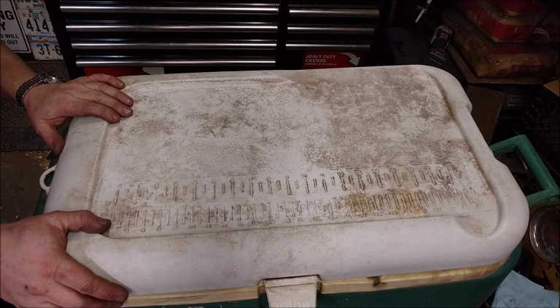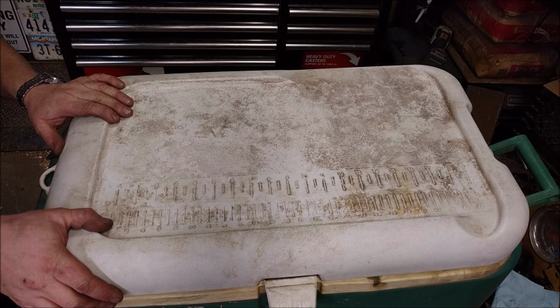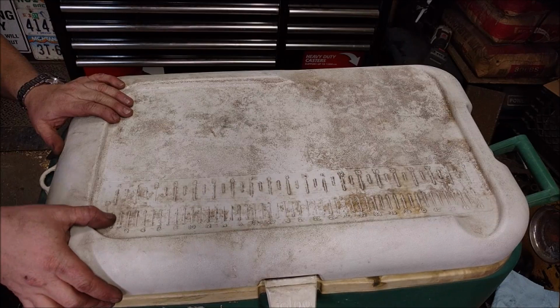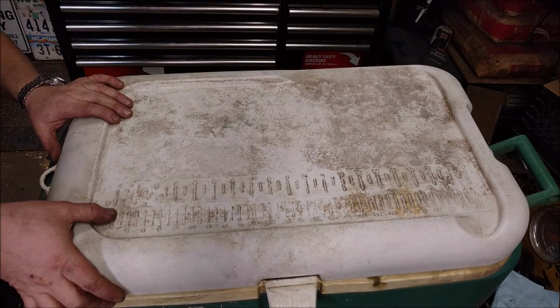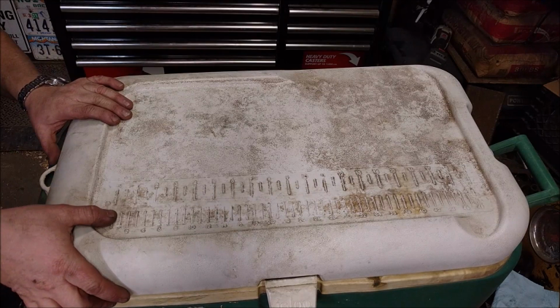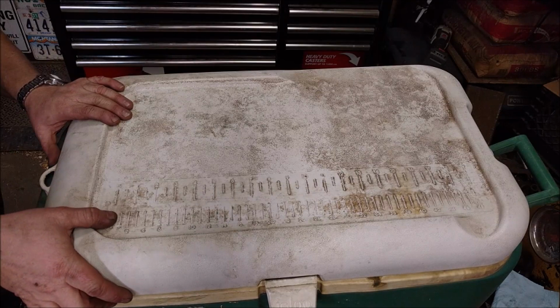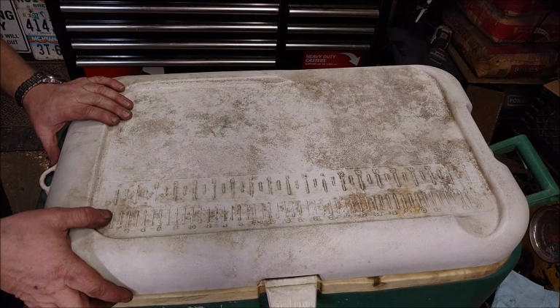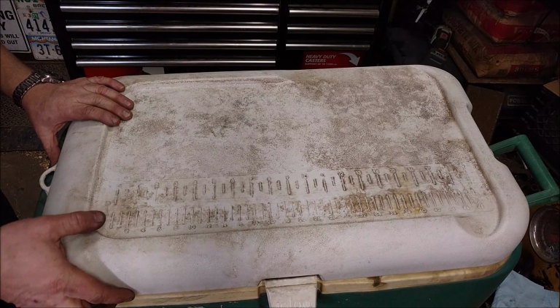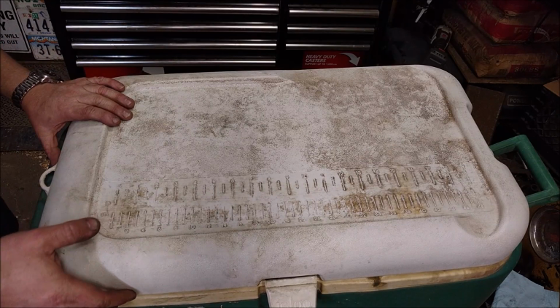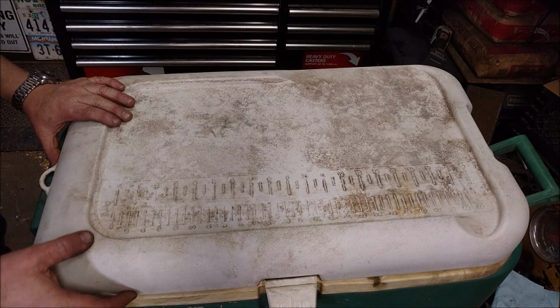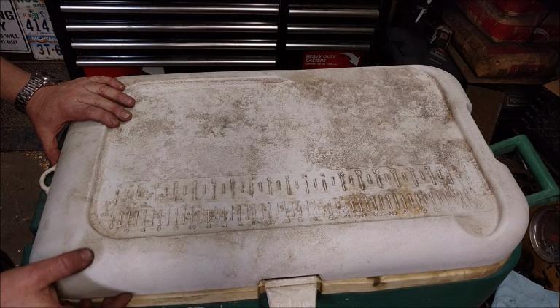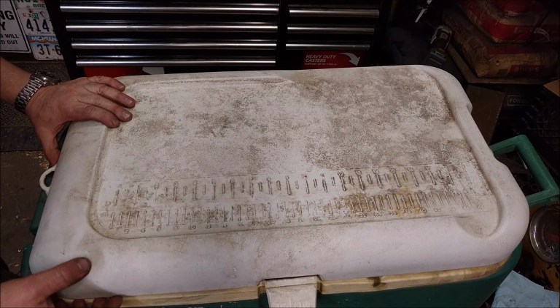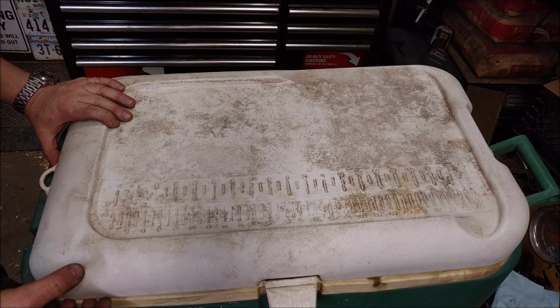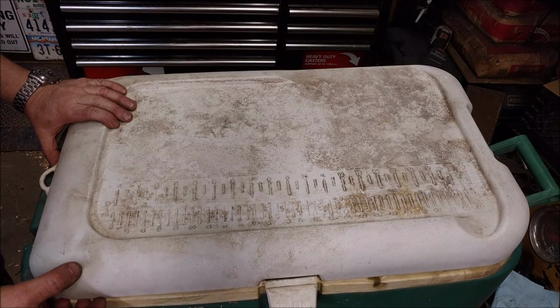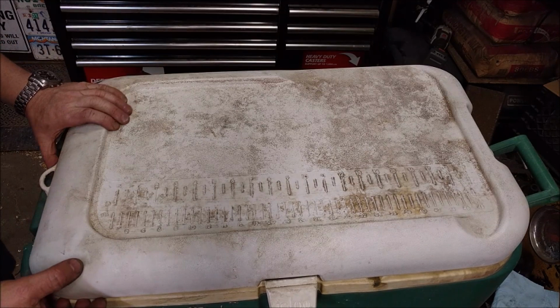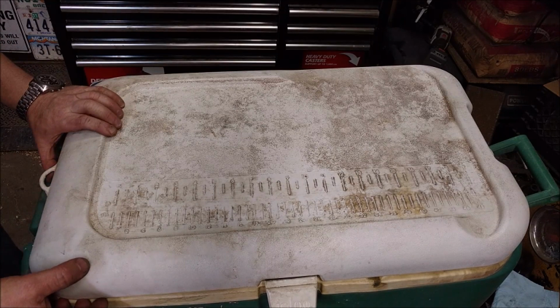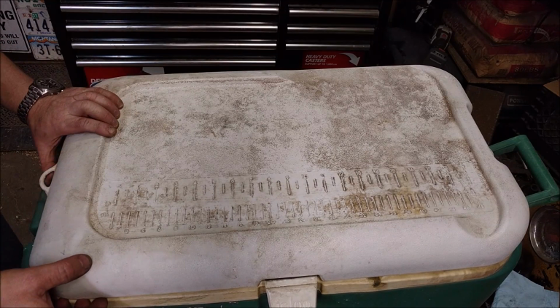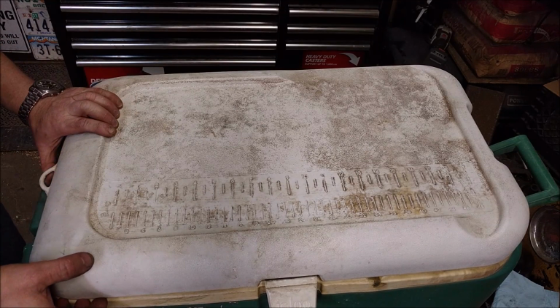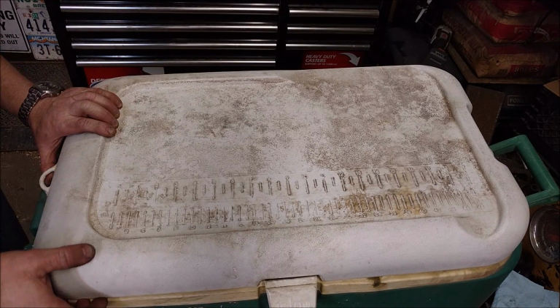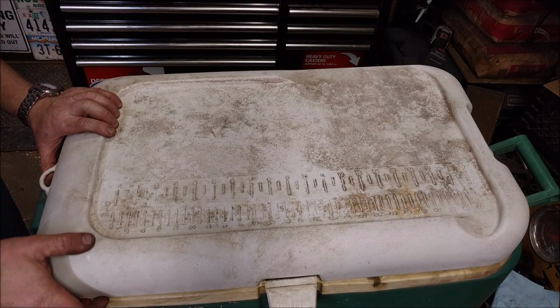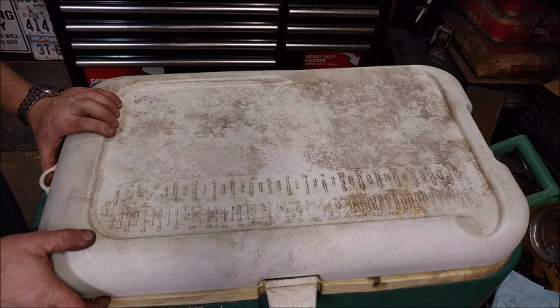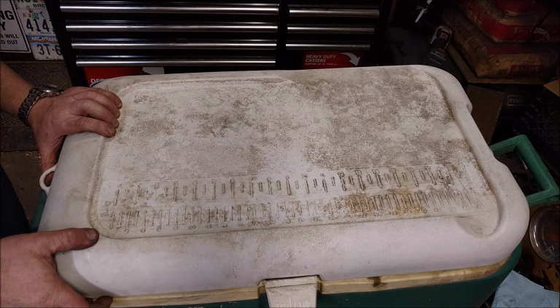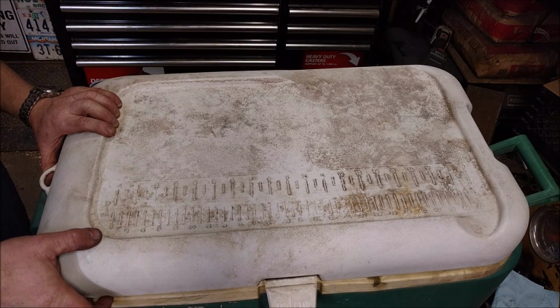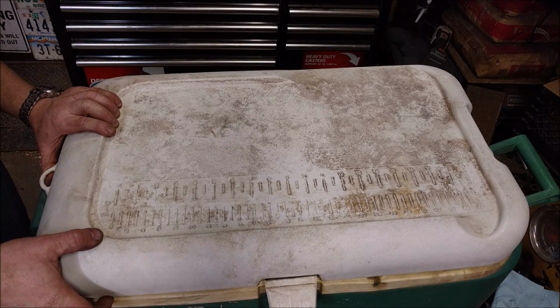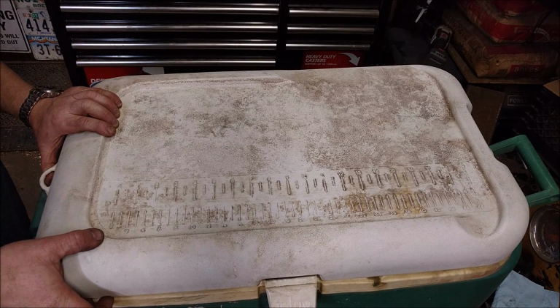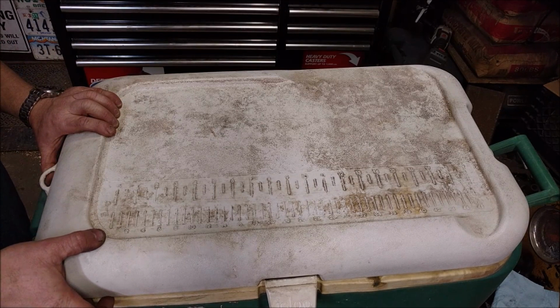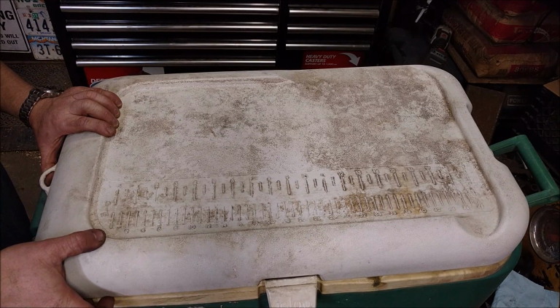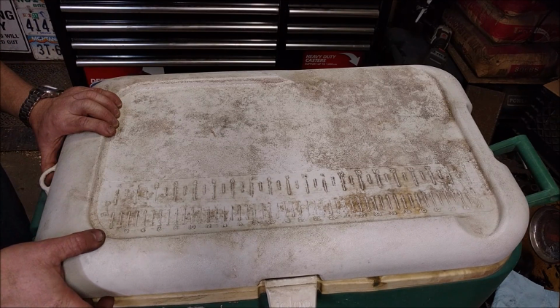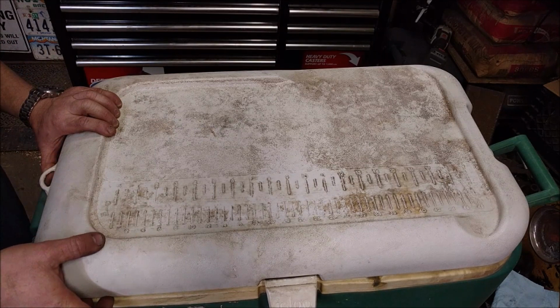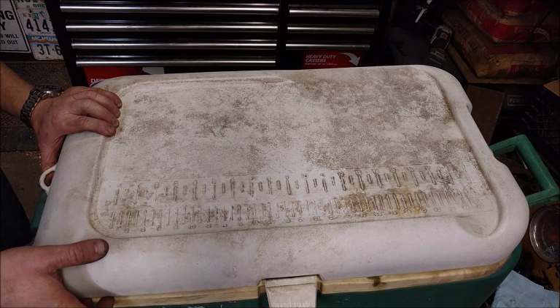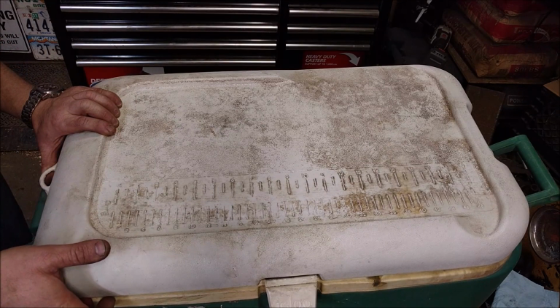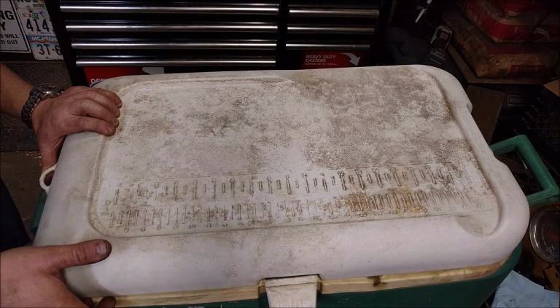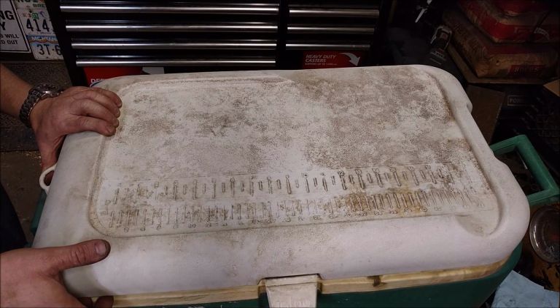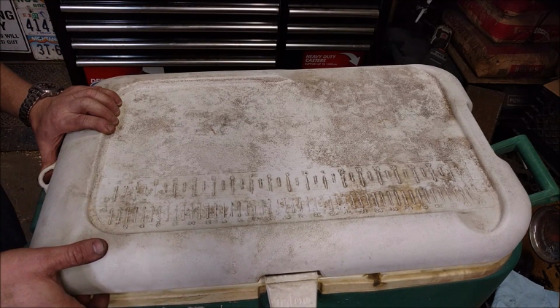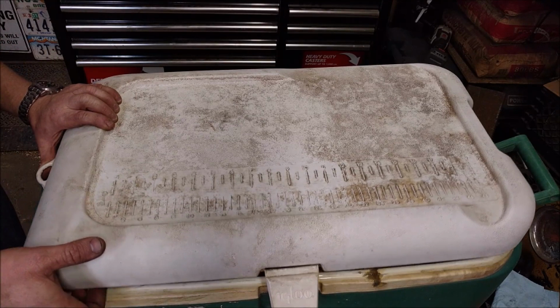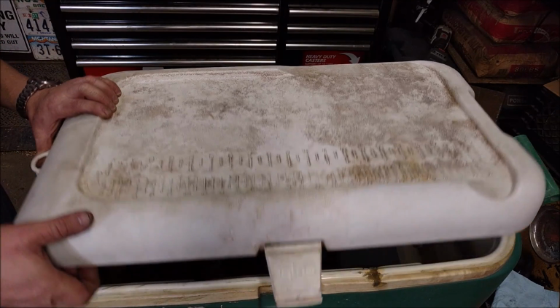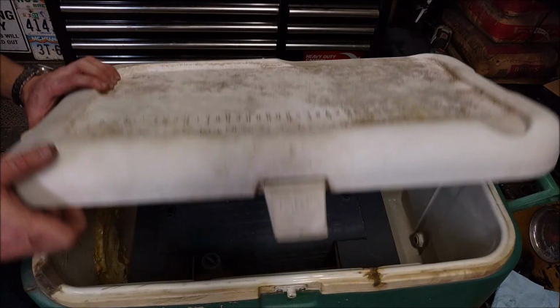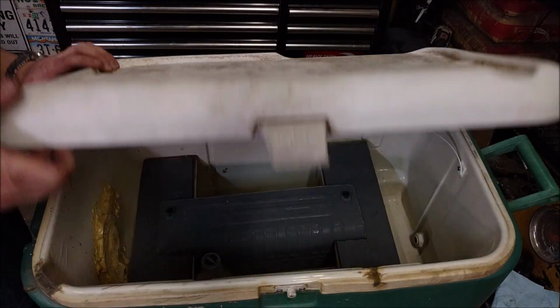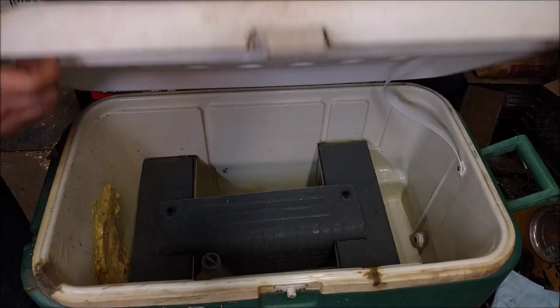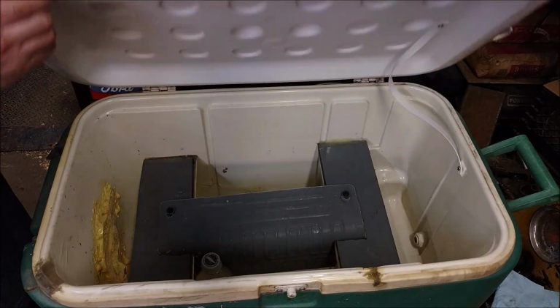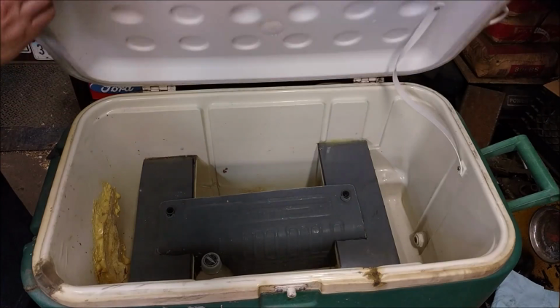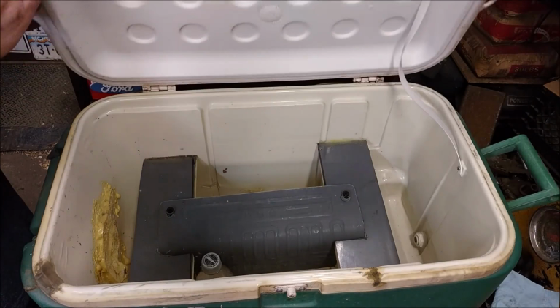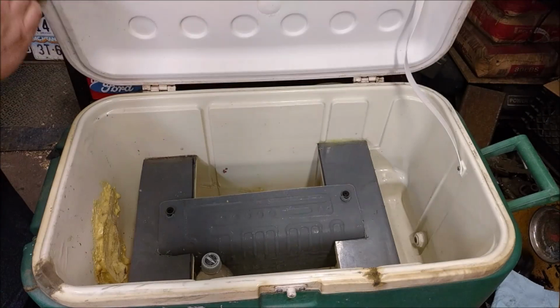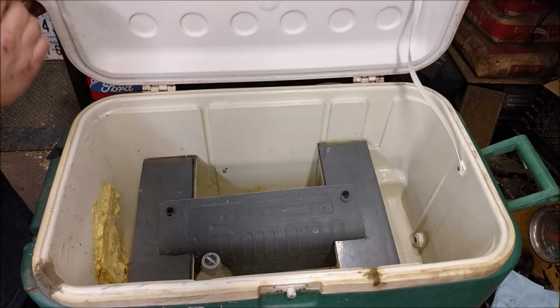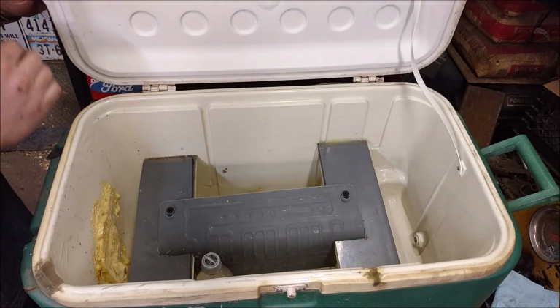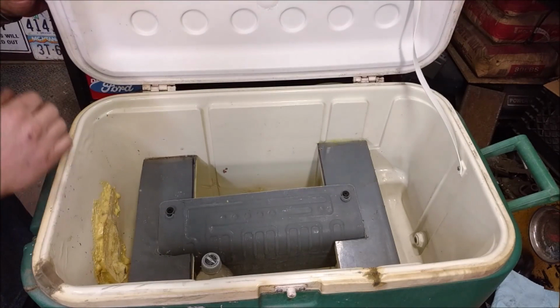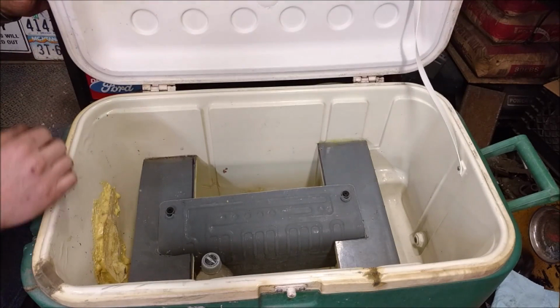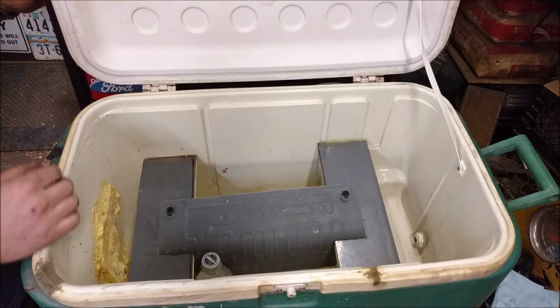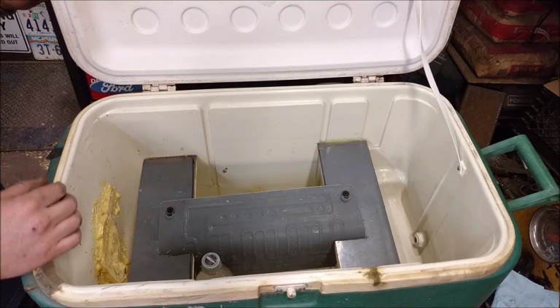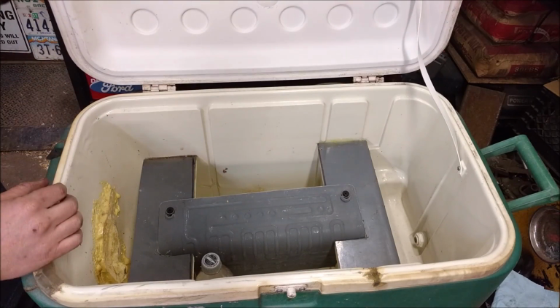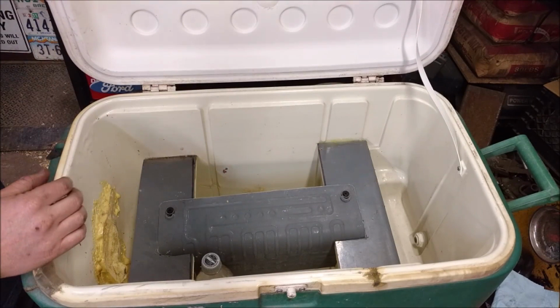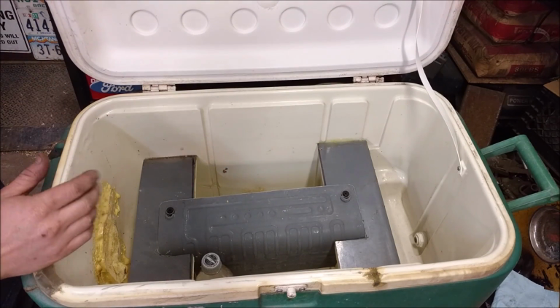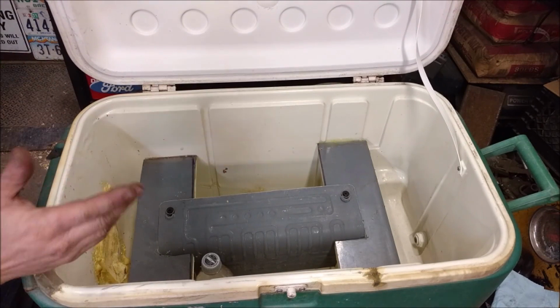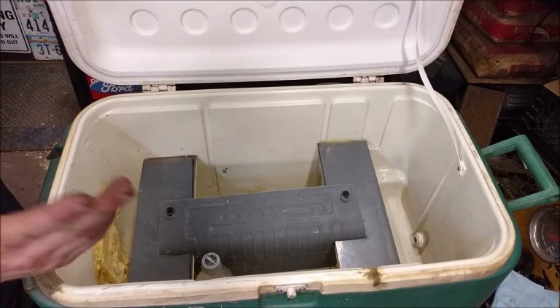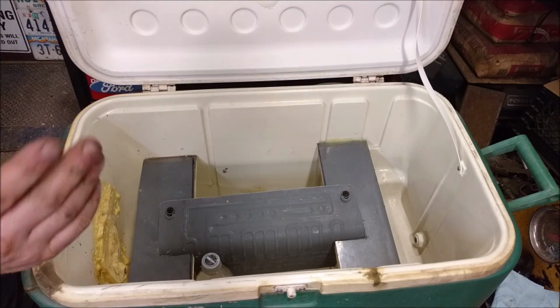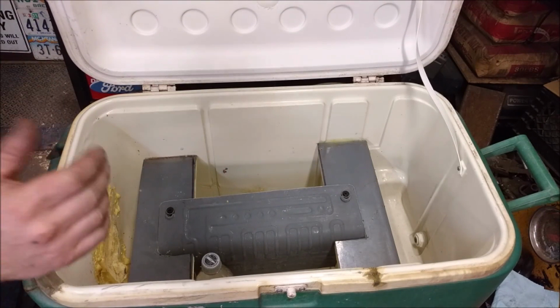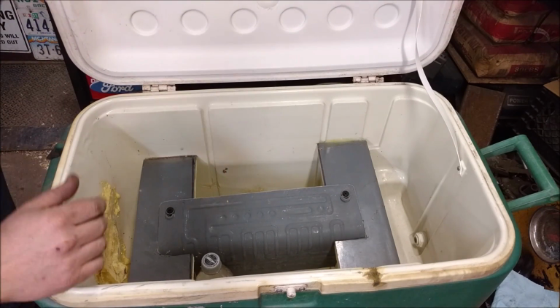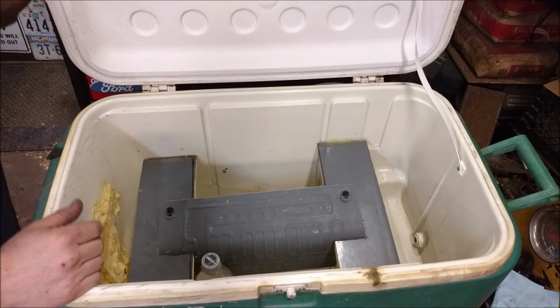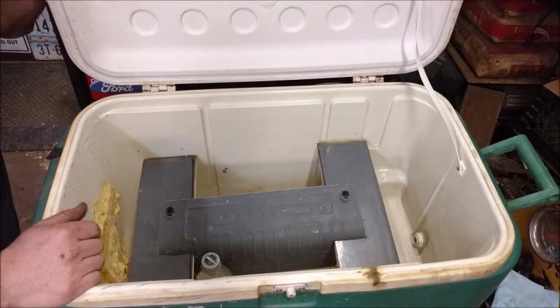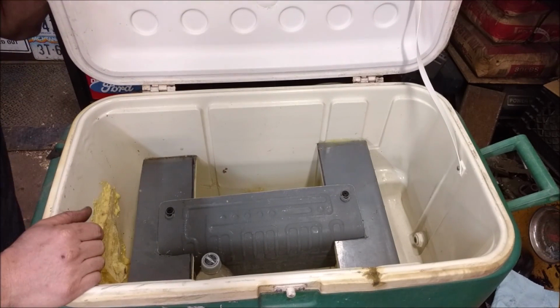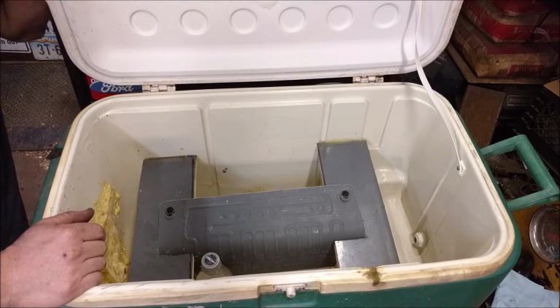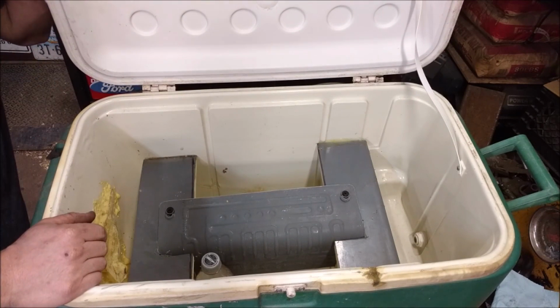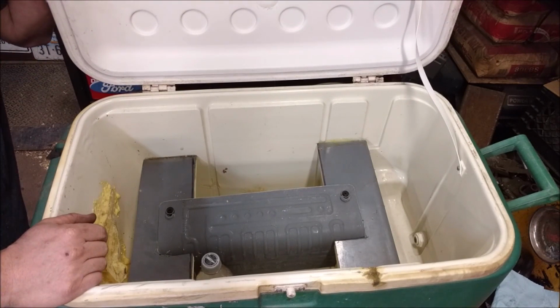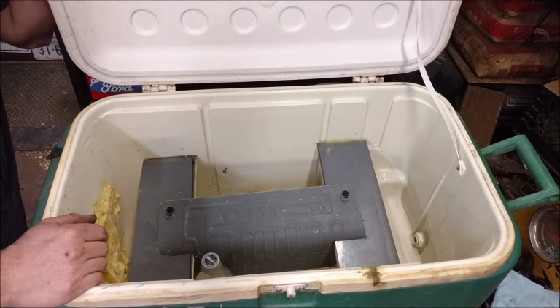This thing is filthy. It's spent the last 10 years or so just living outside — snow, rain, everything, sun.